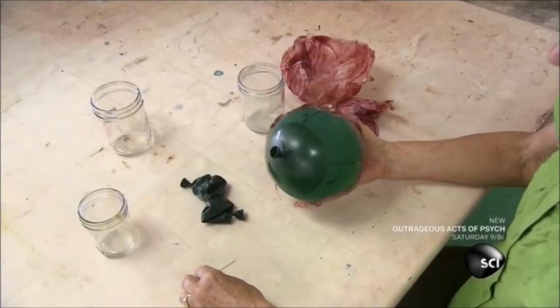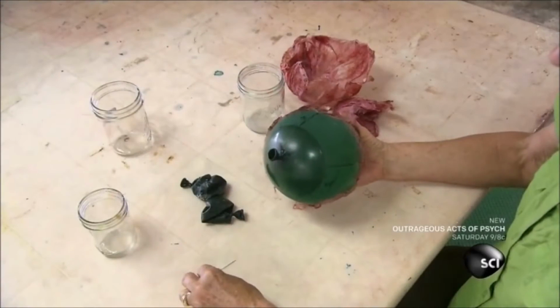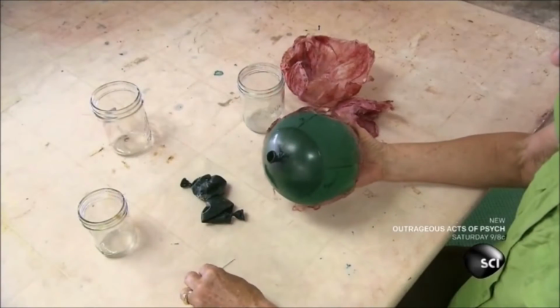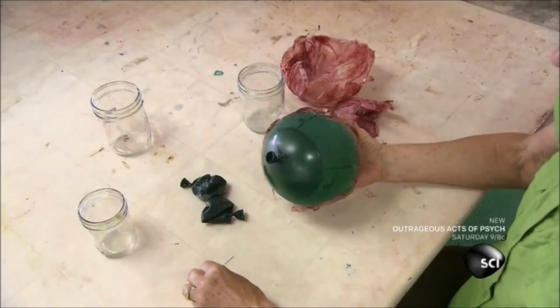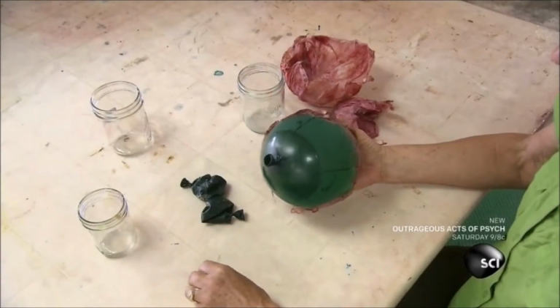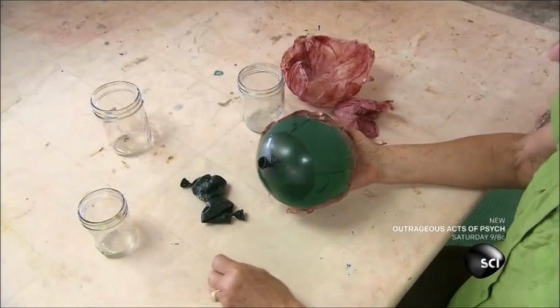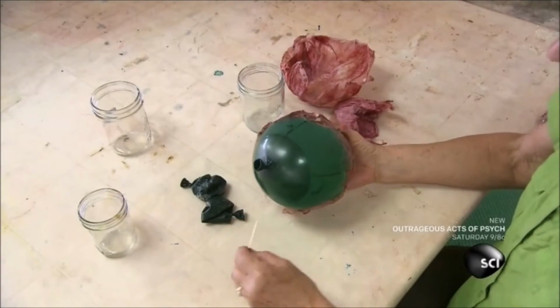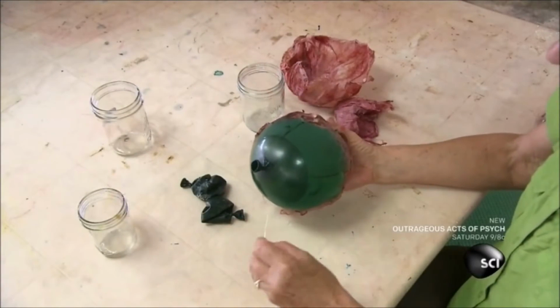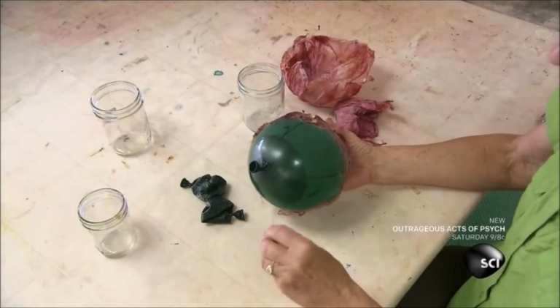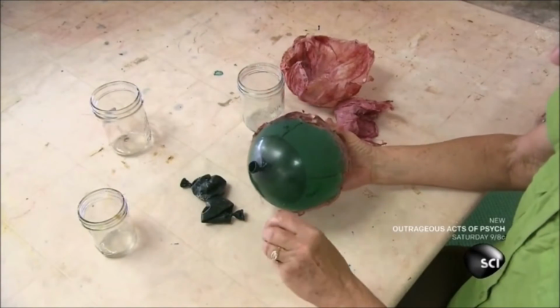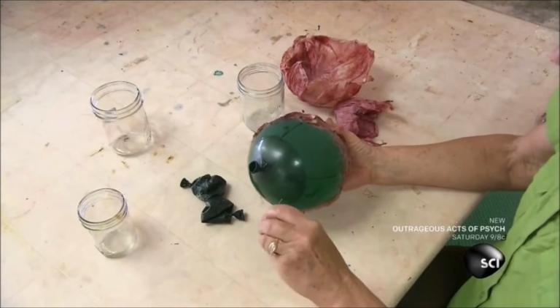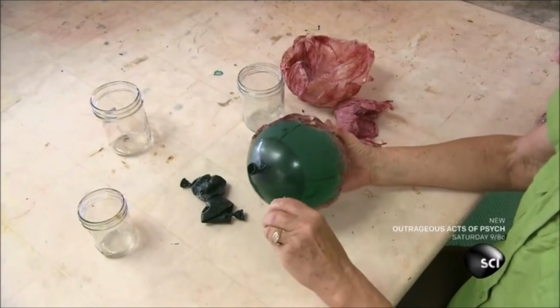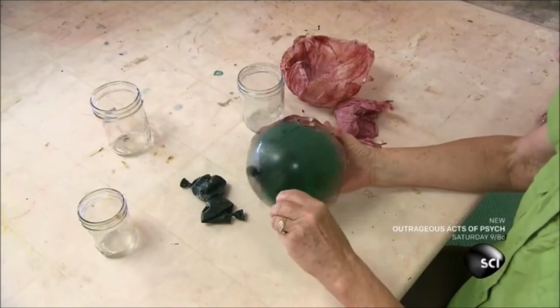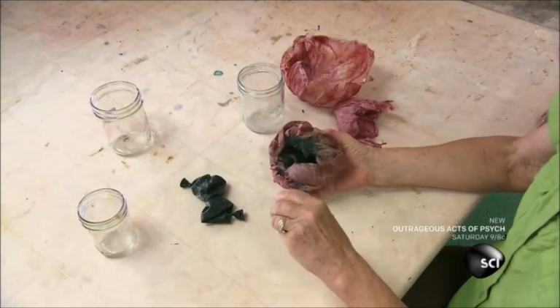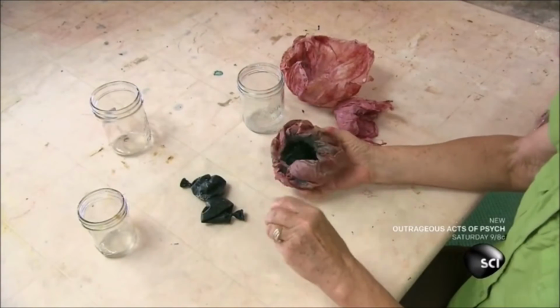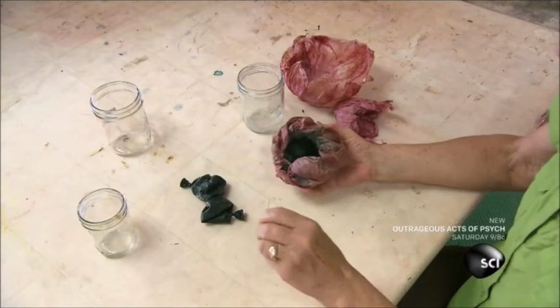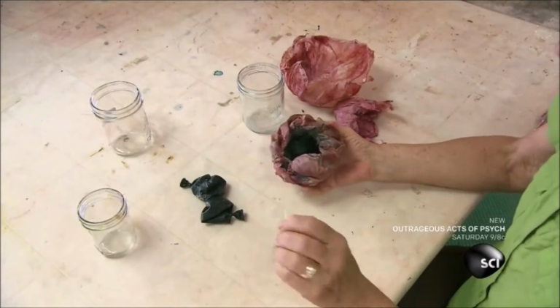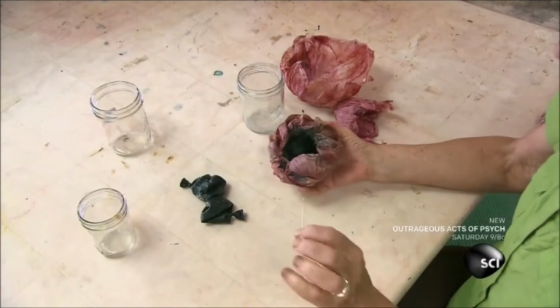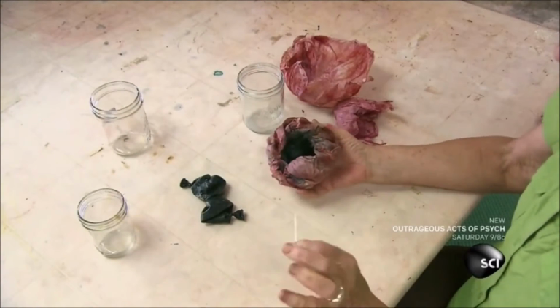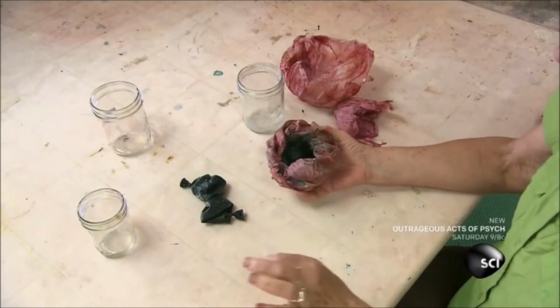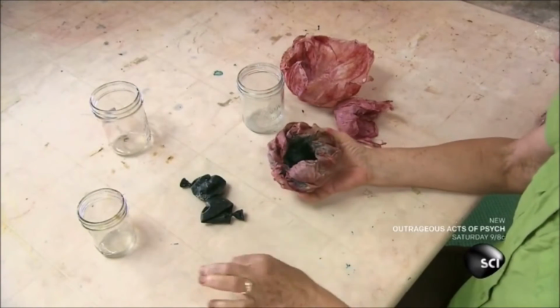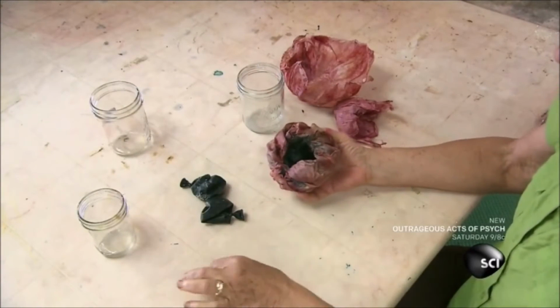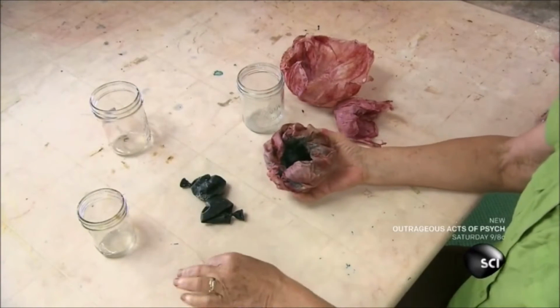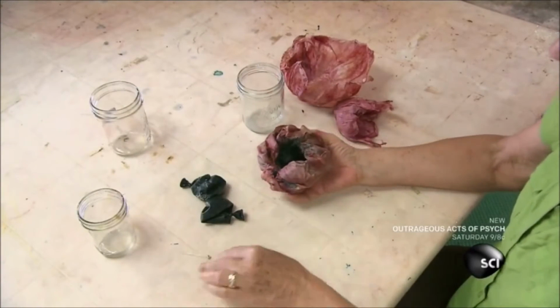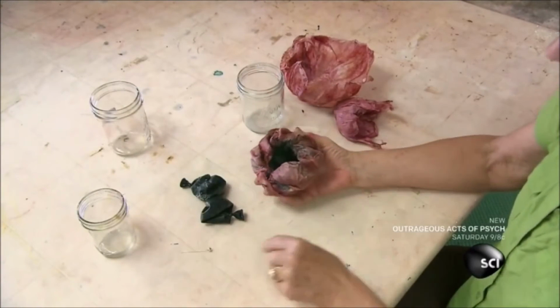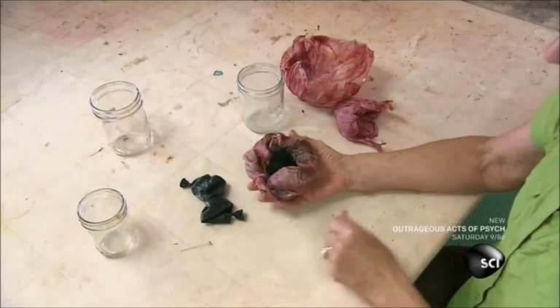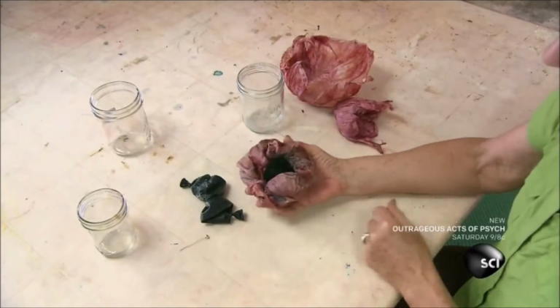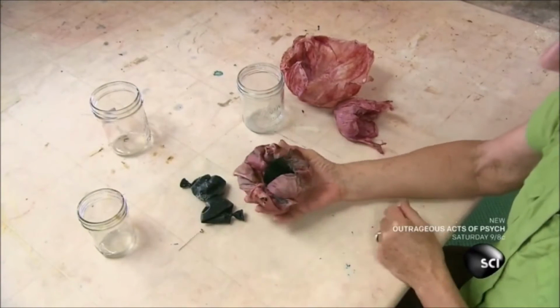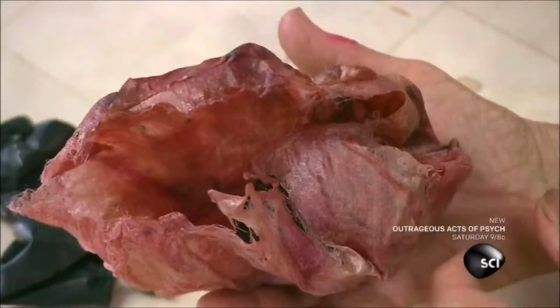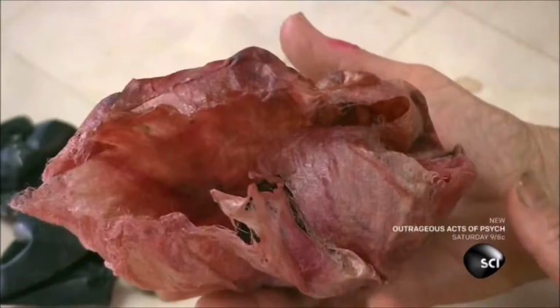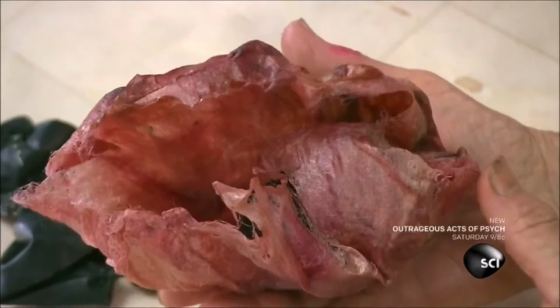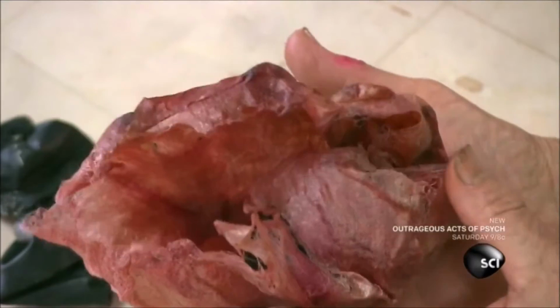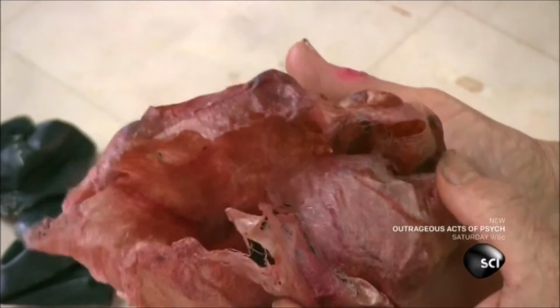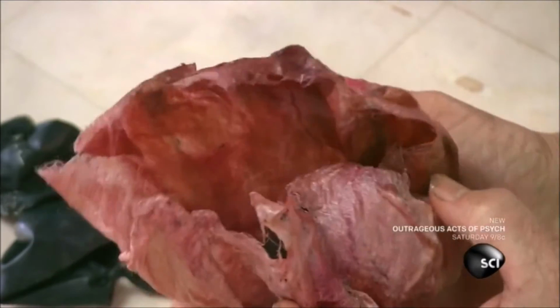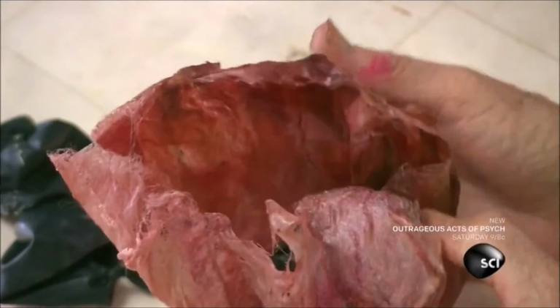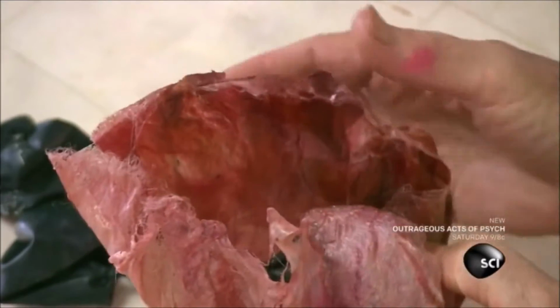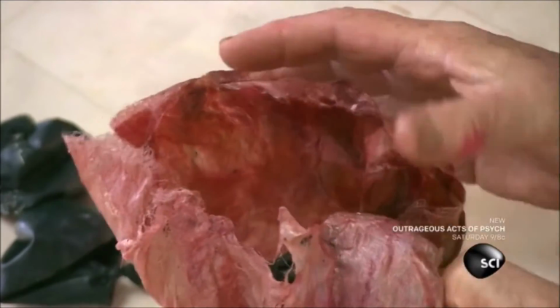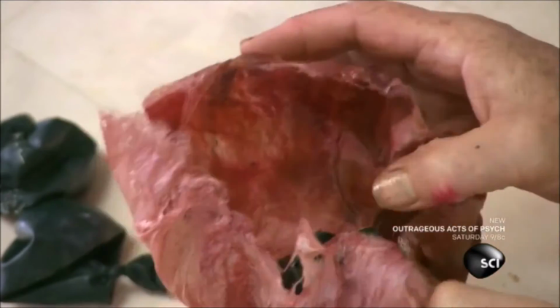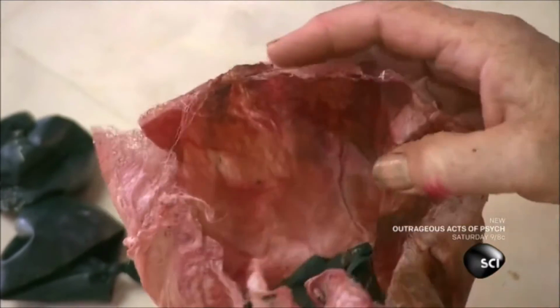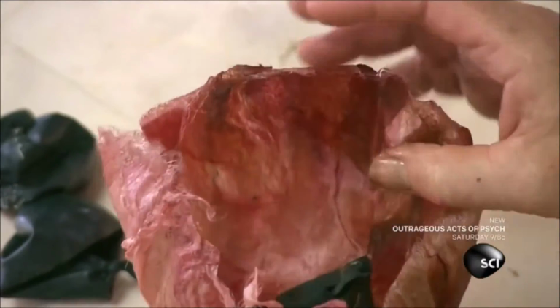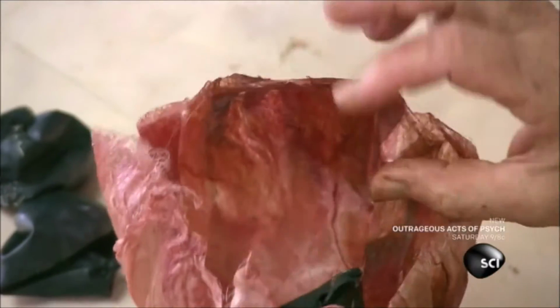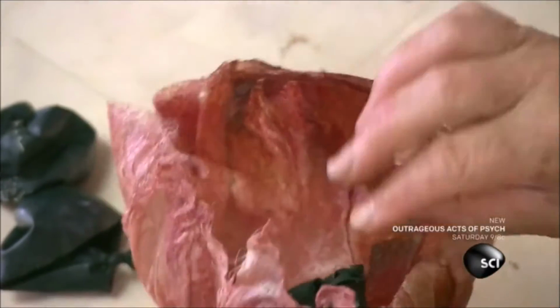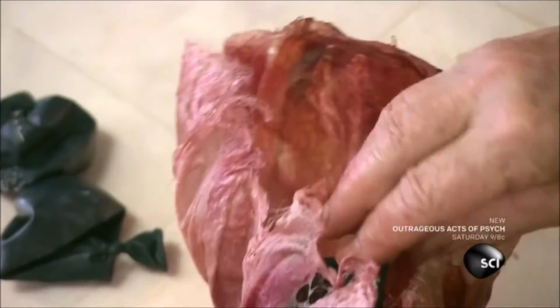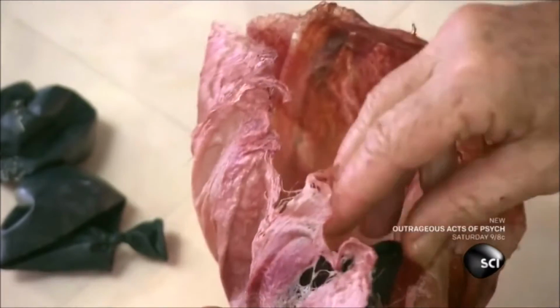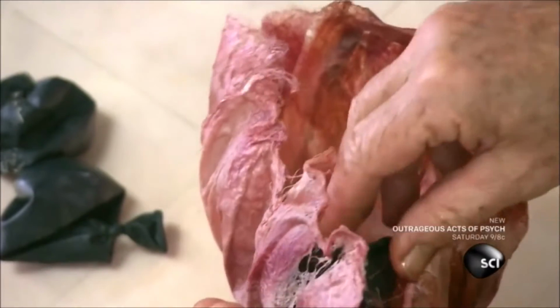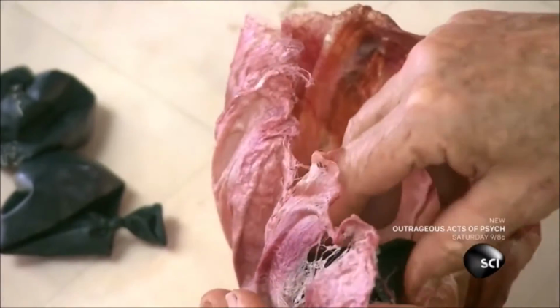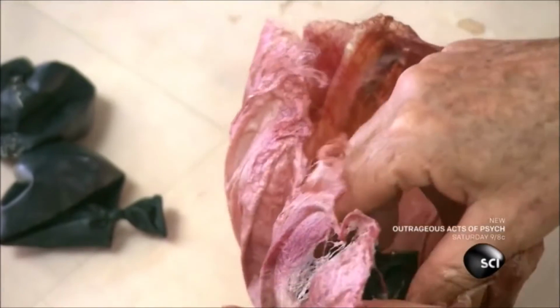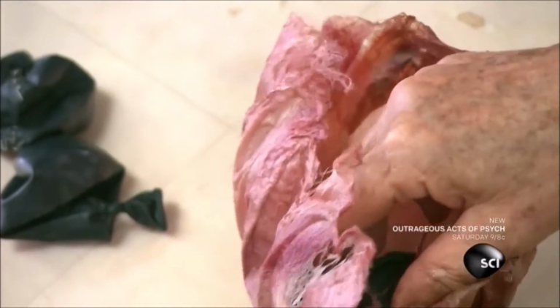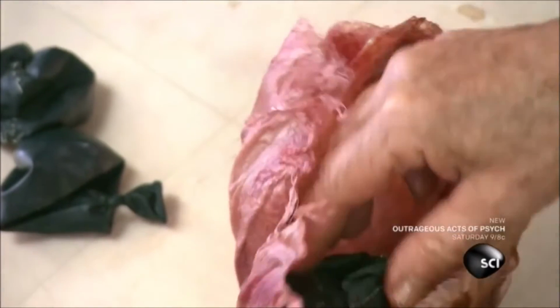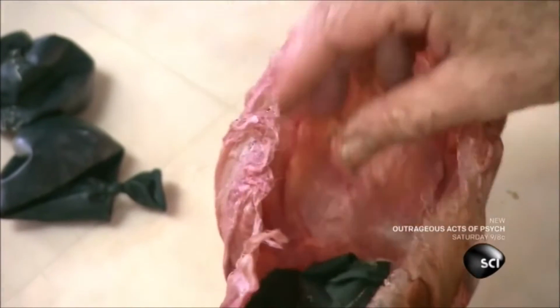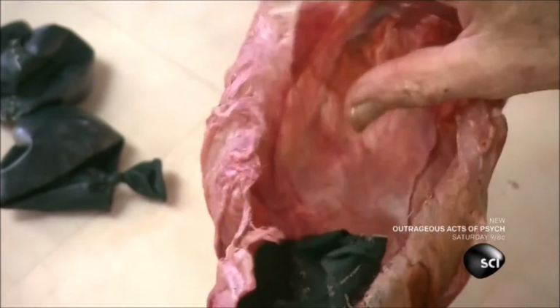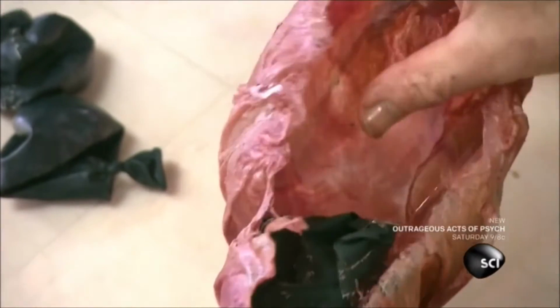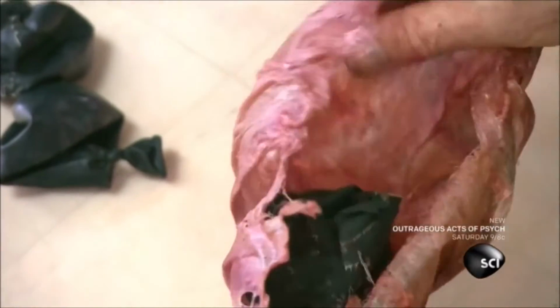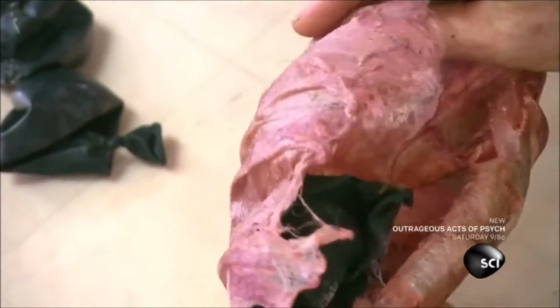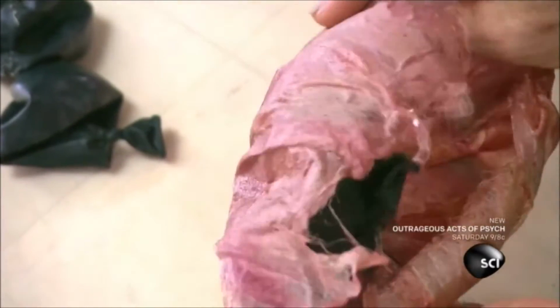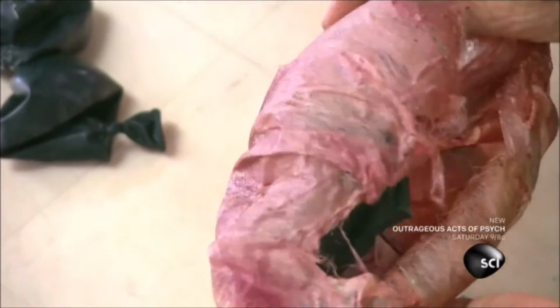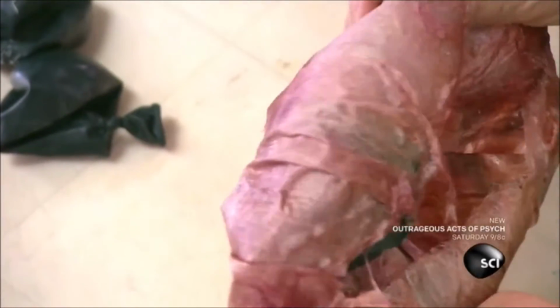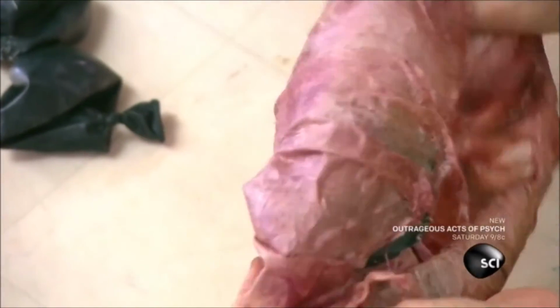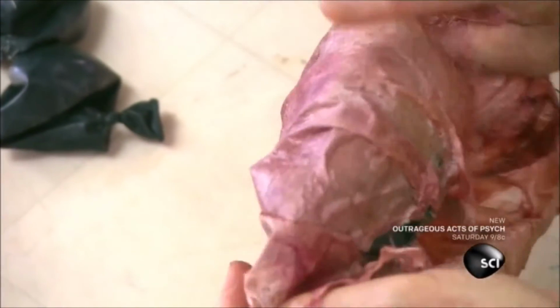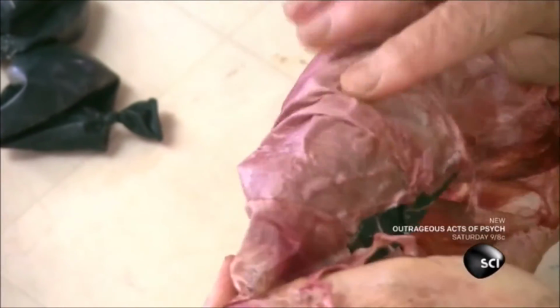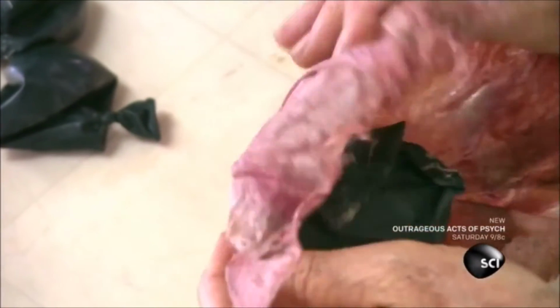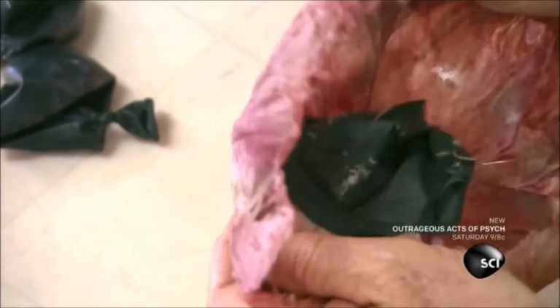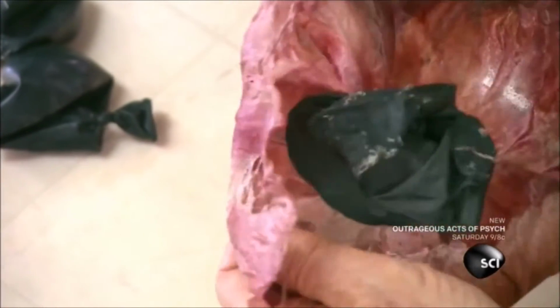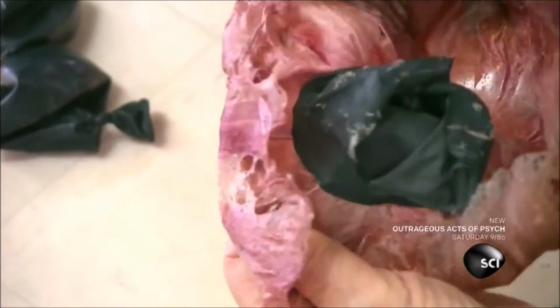The next day, she pops the balloon. The silk fiber paper holds its round shape.